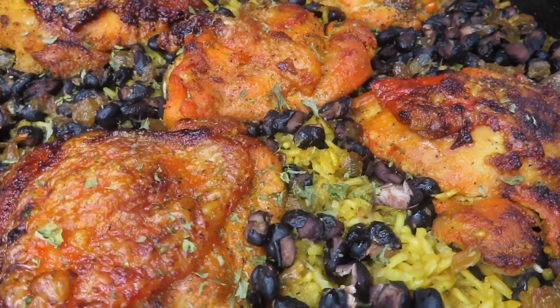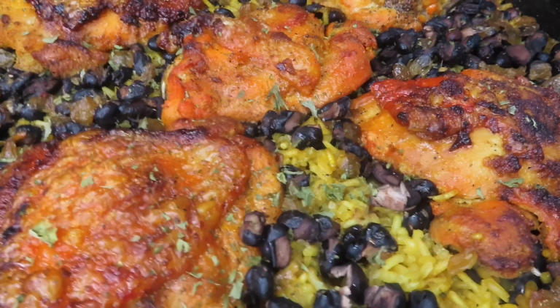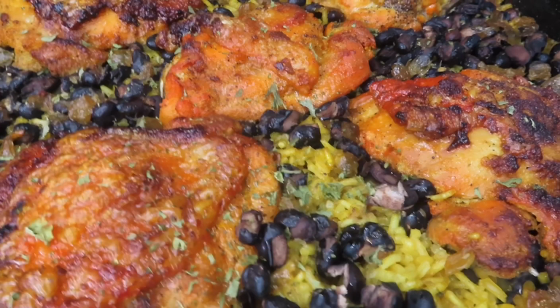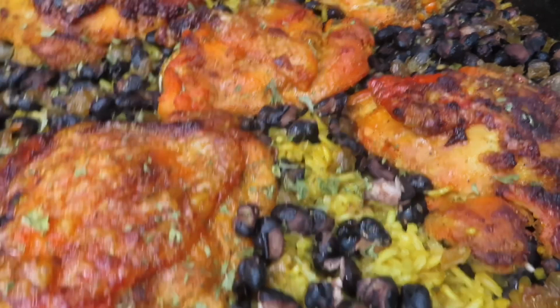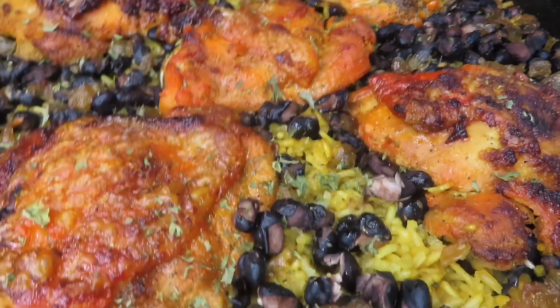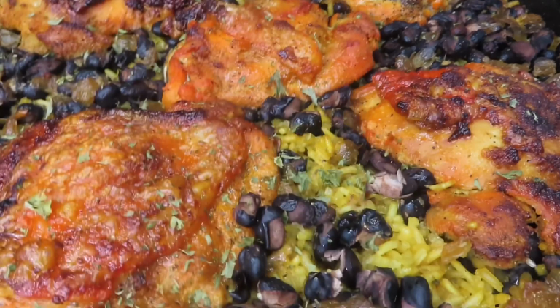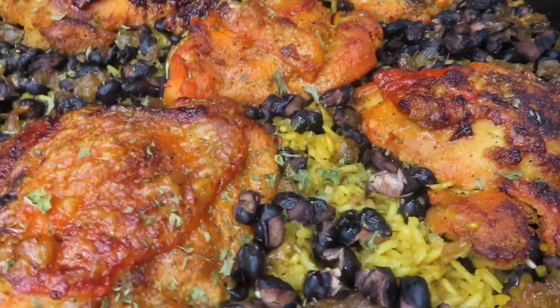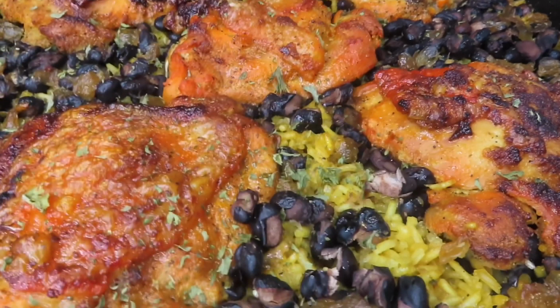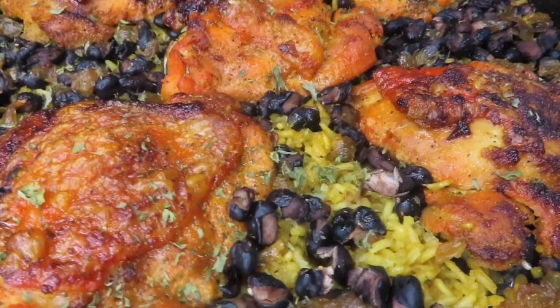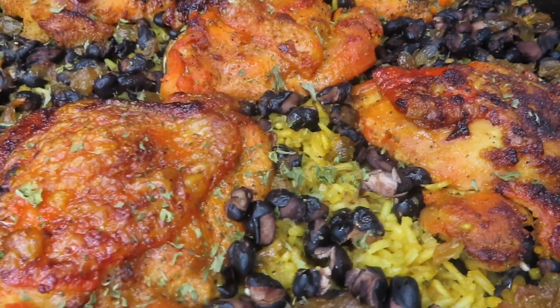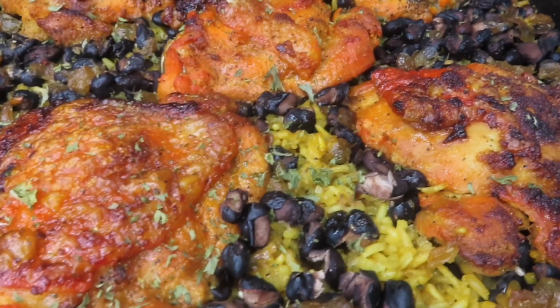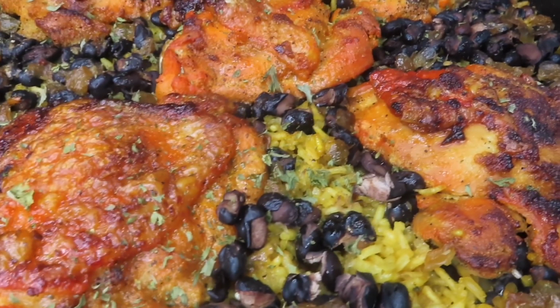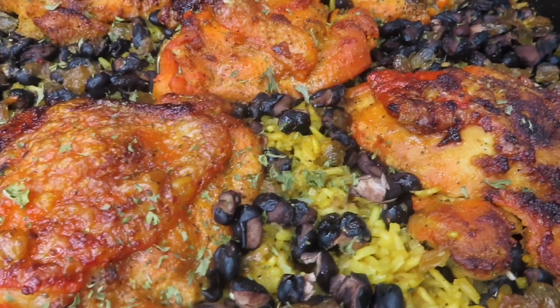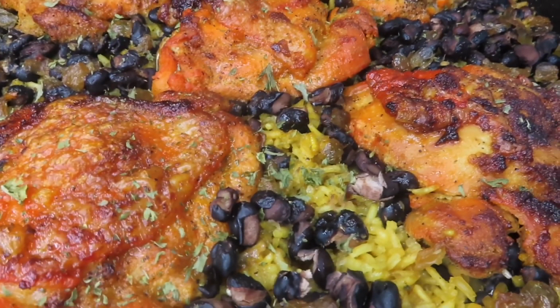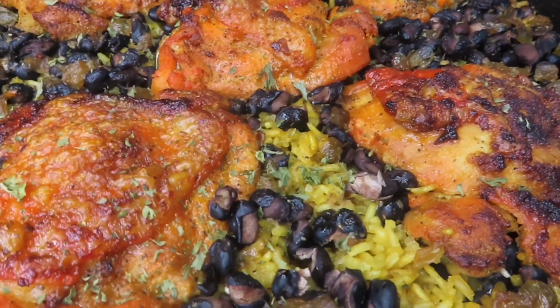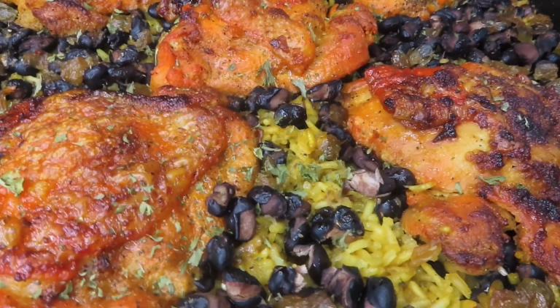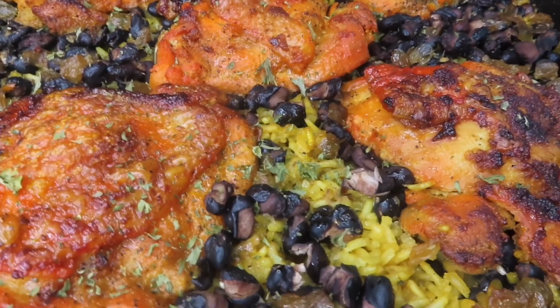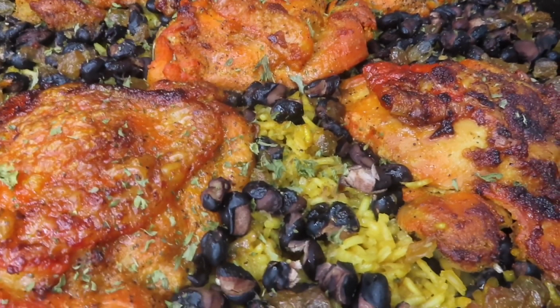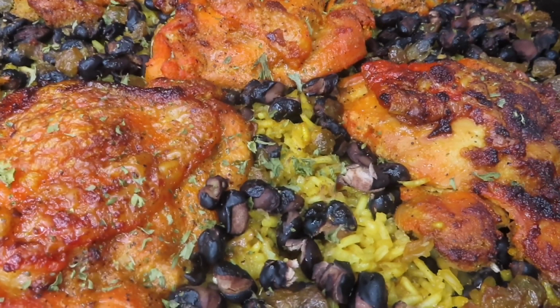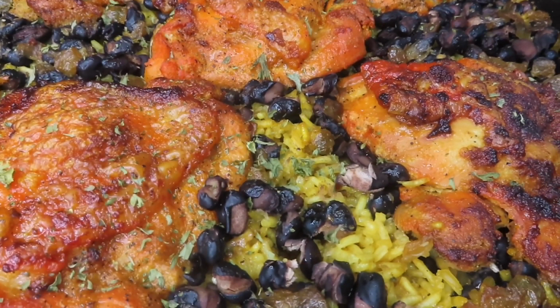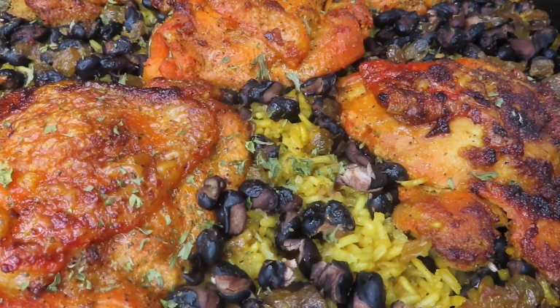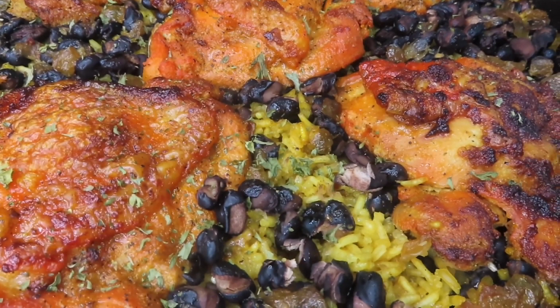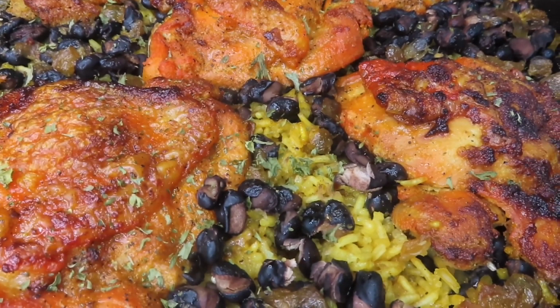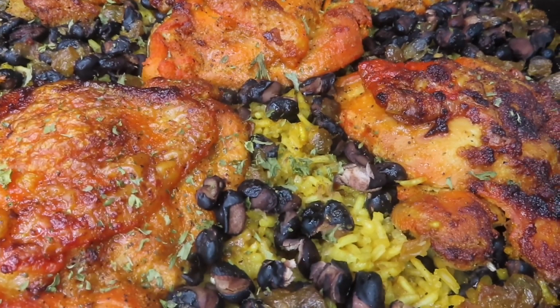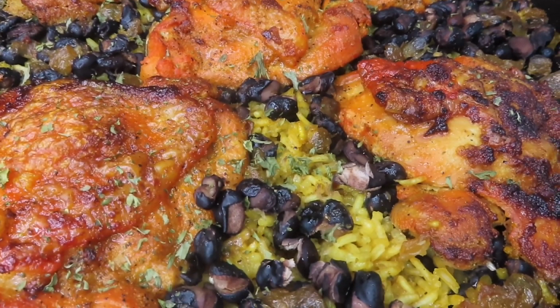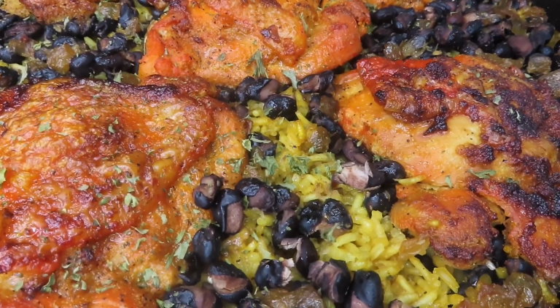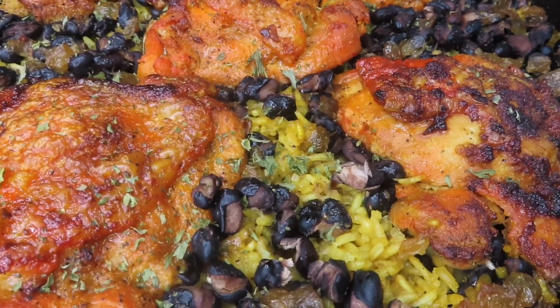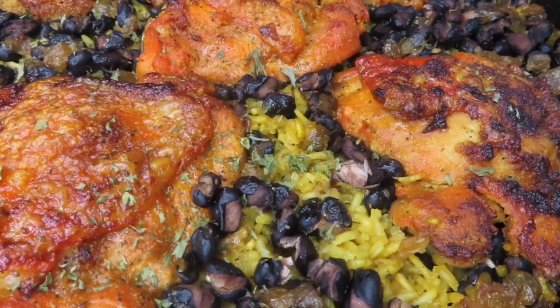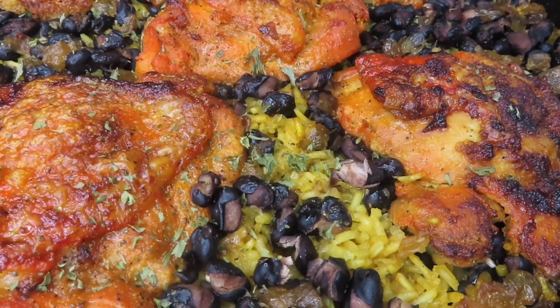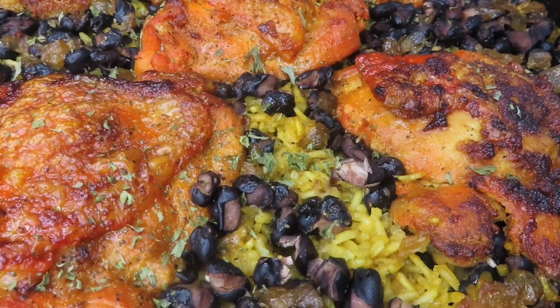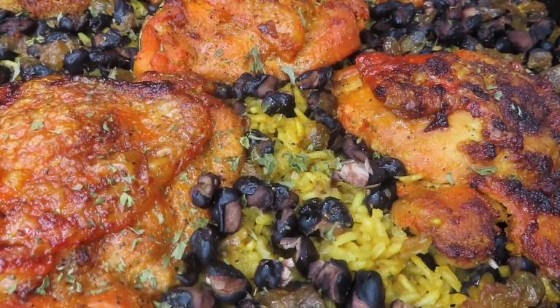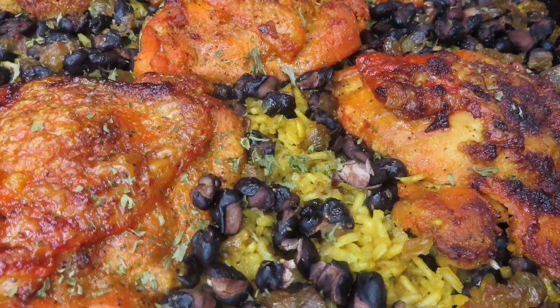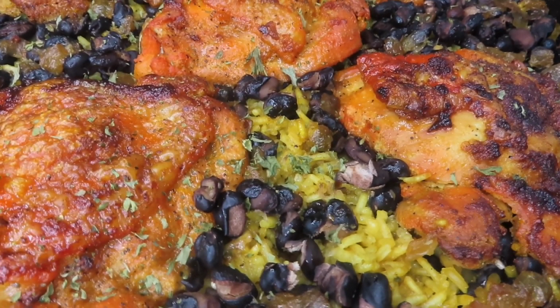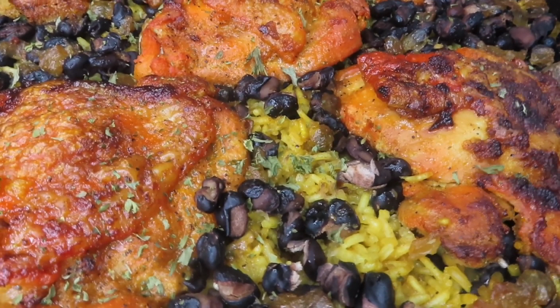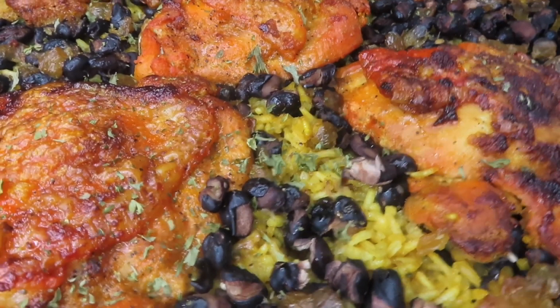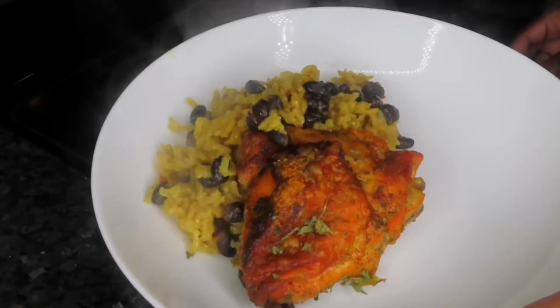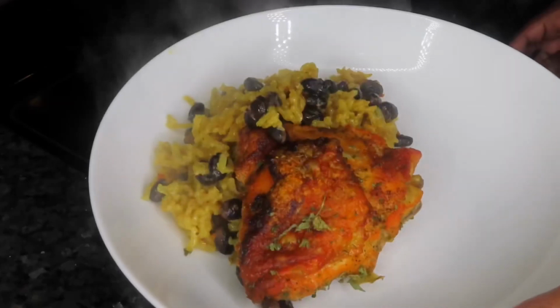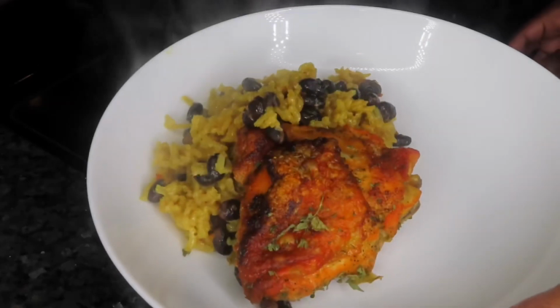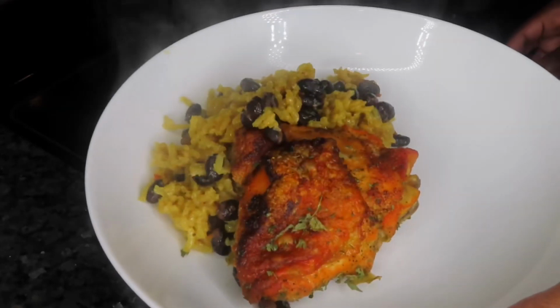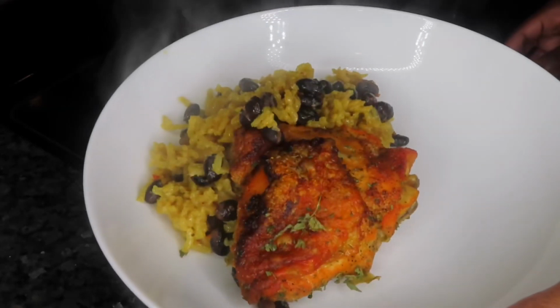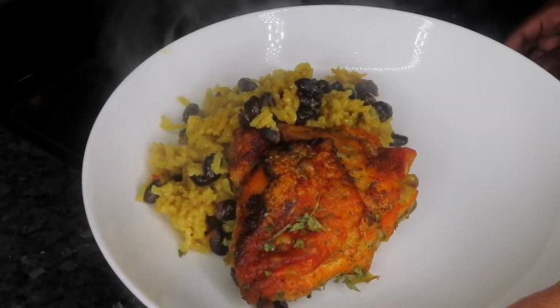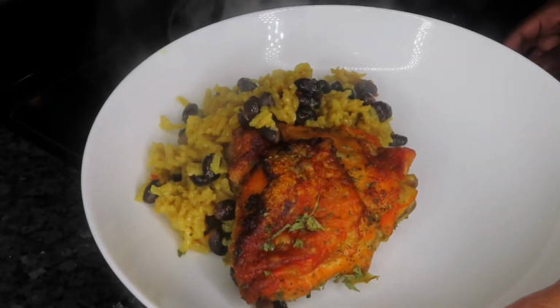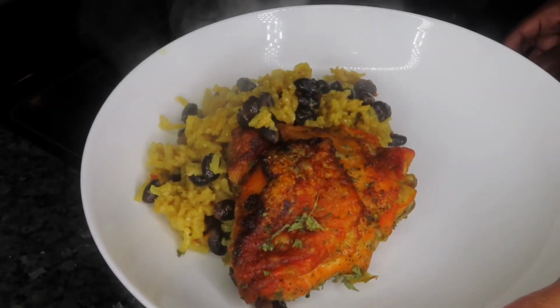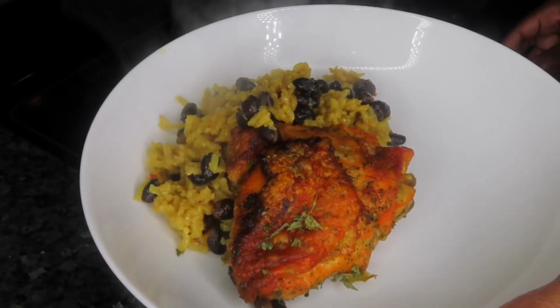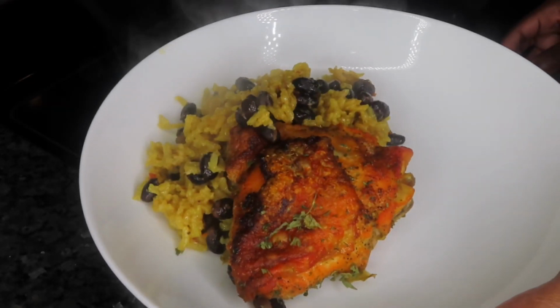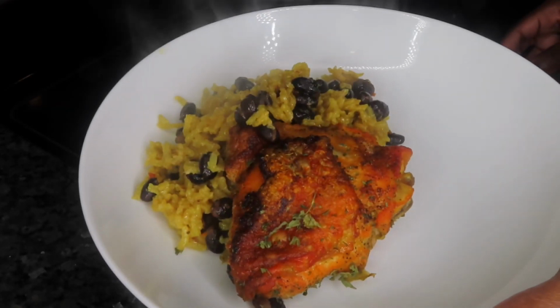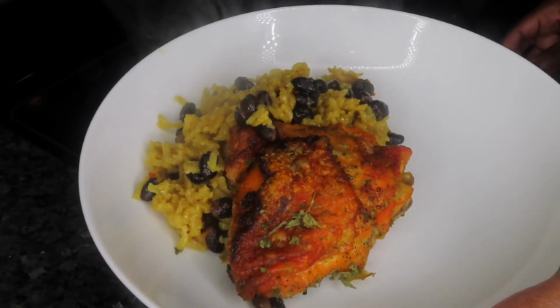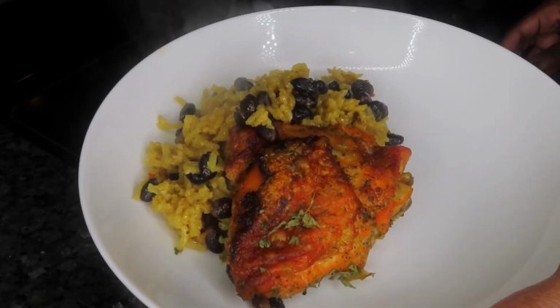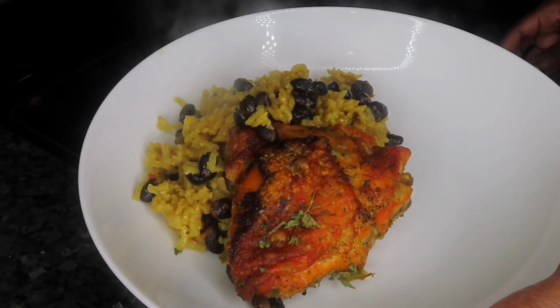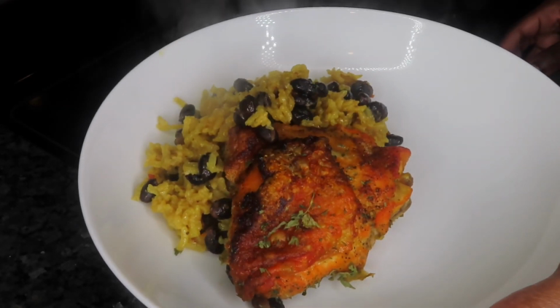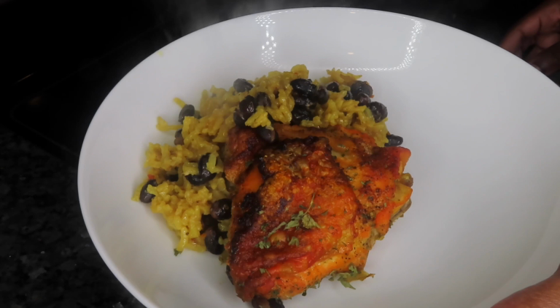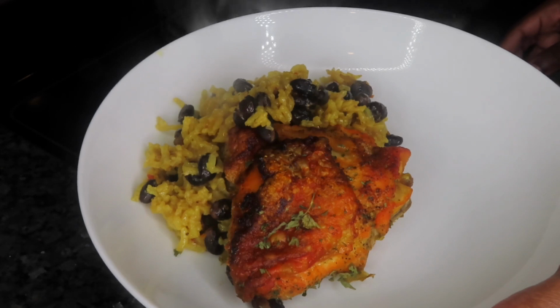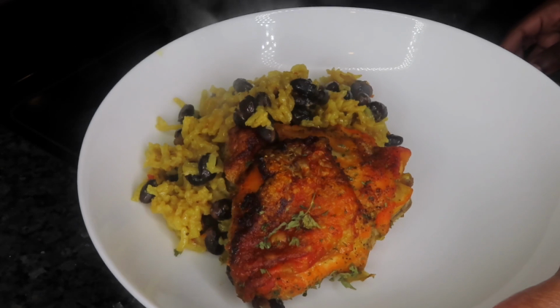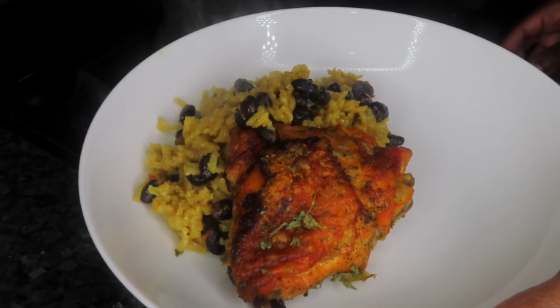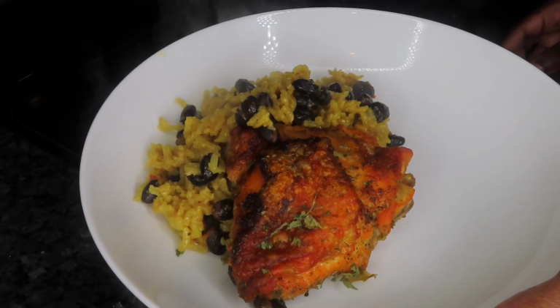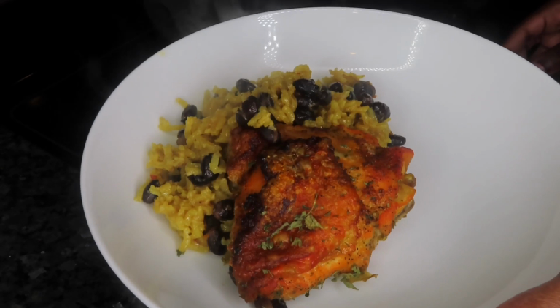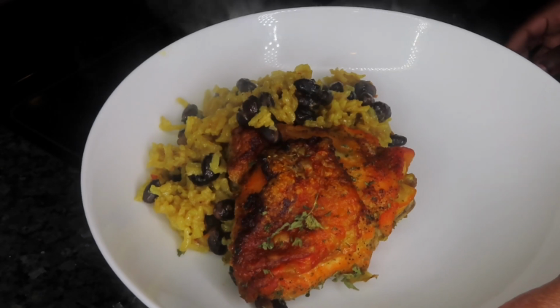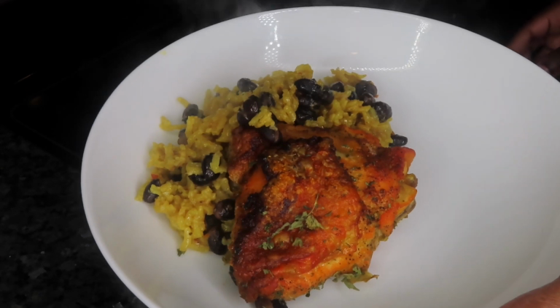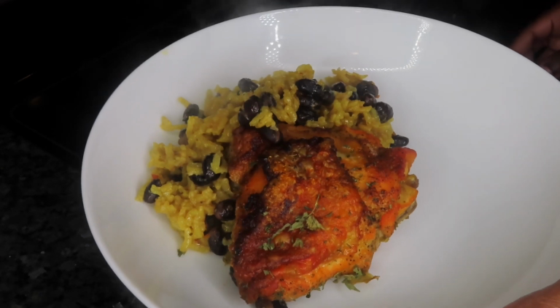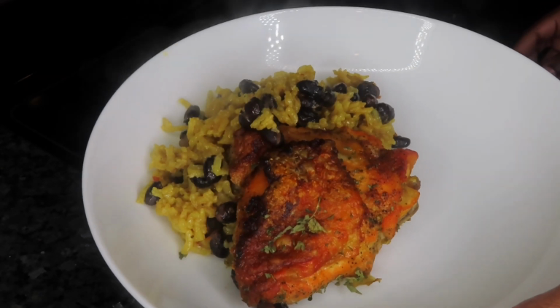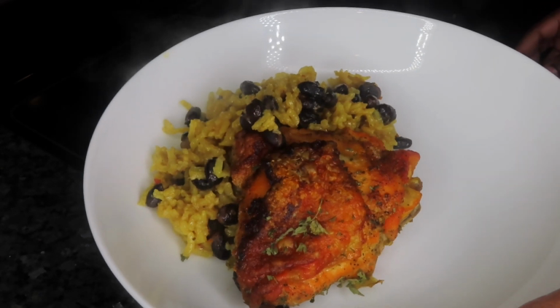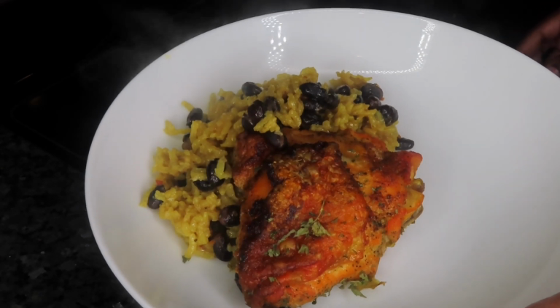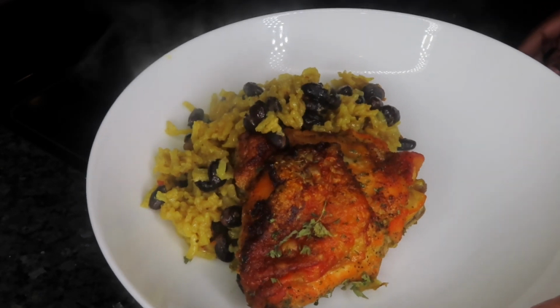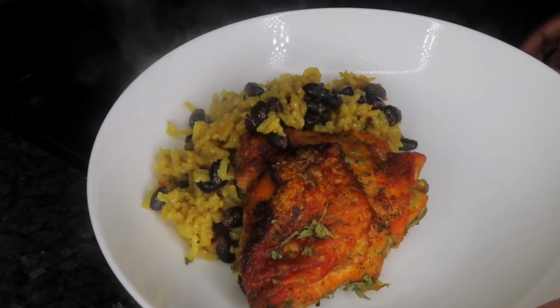Hi you guys! If you want to learn how to make my easy and delicious one pan chicken and rice with black beans, stay tuned.